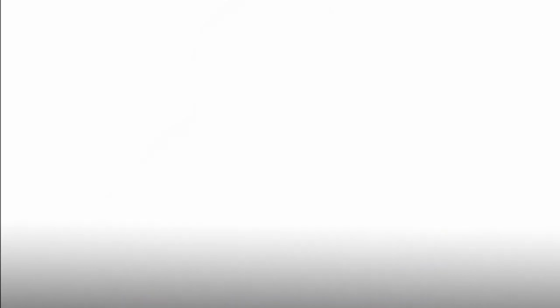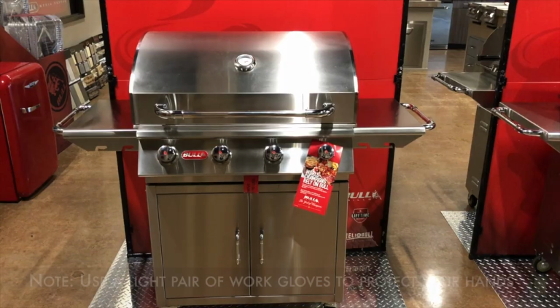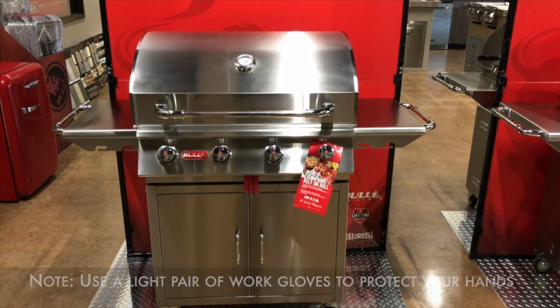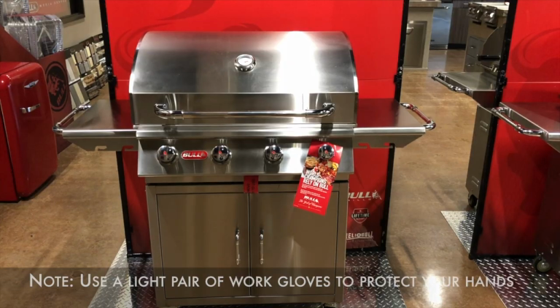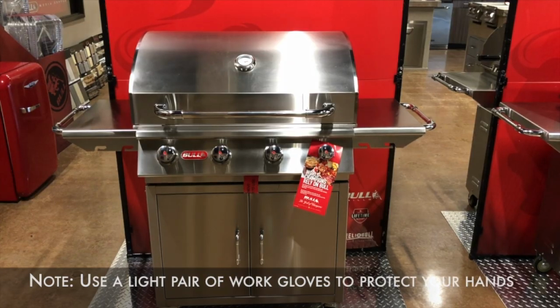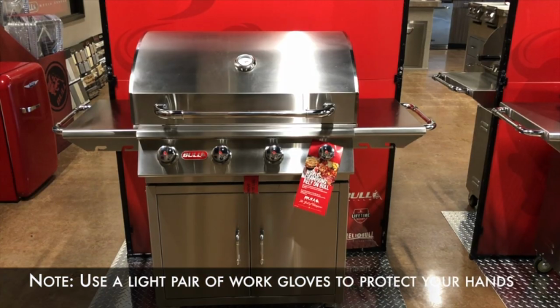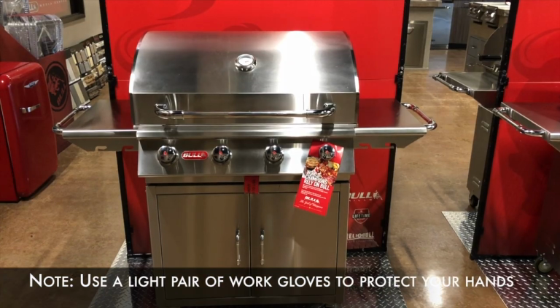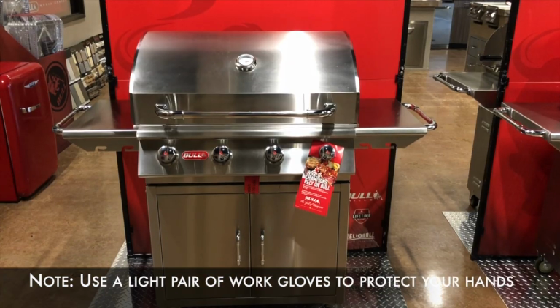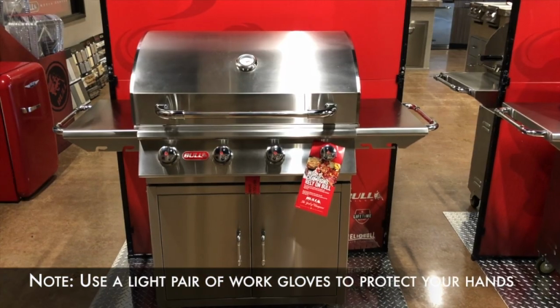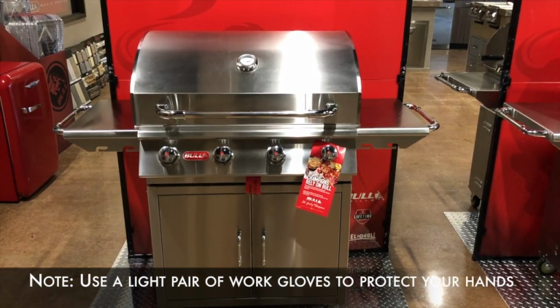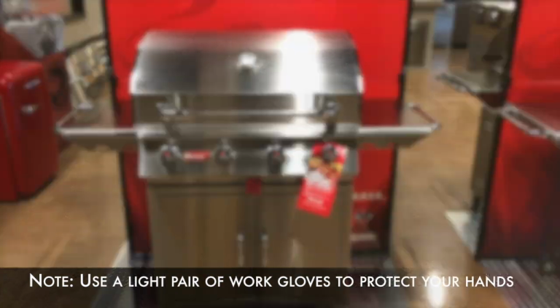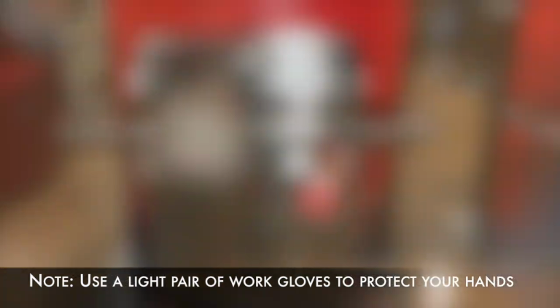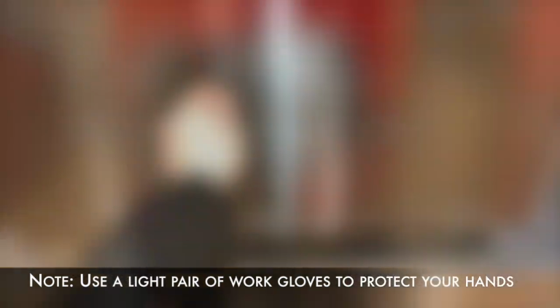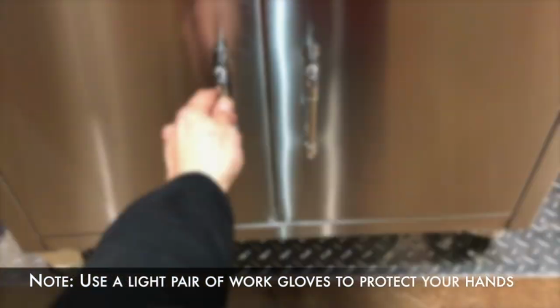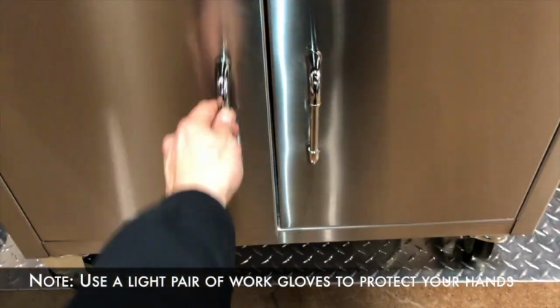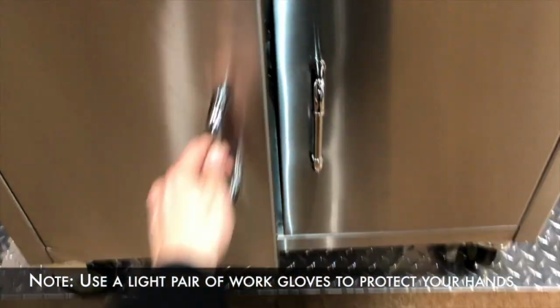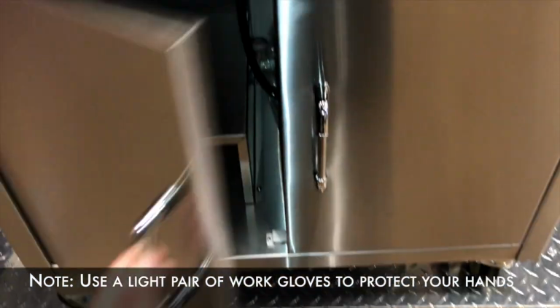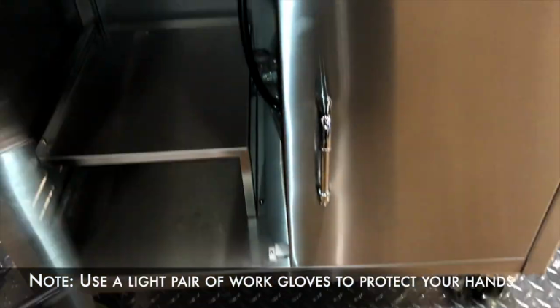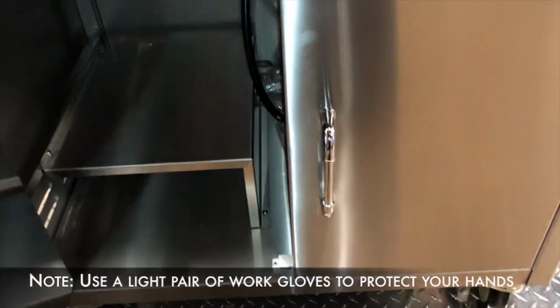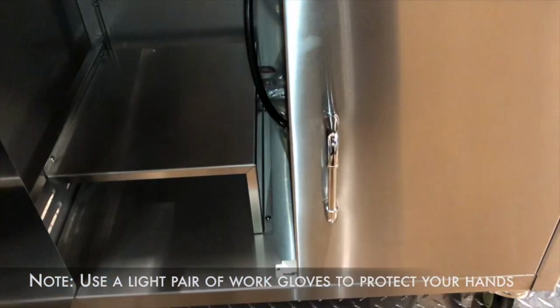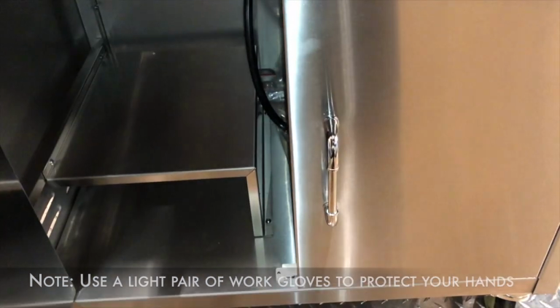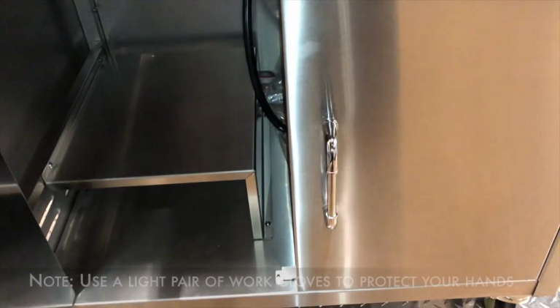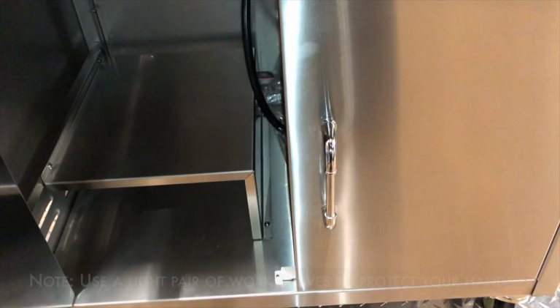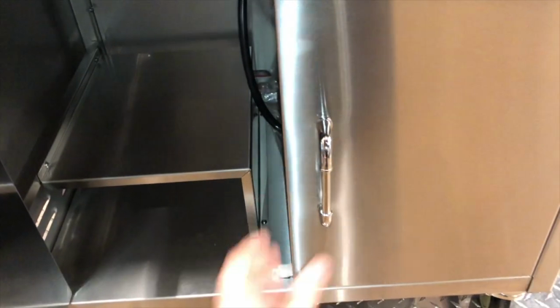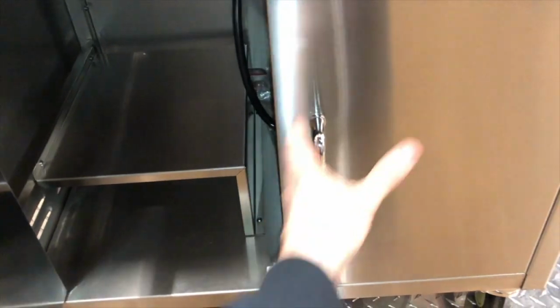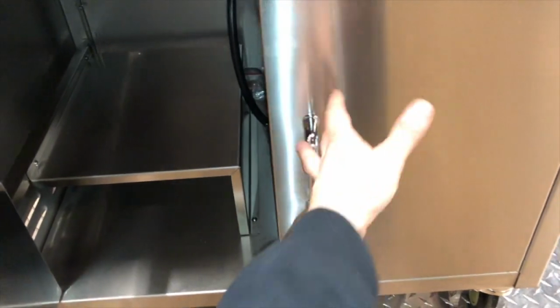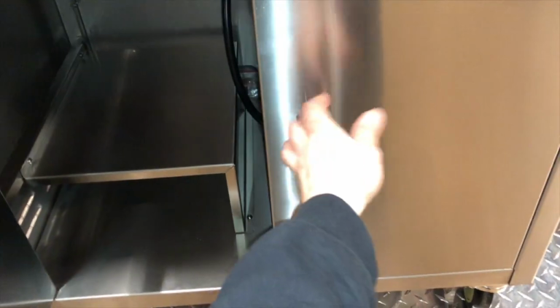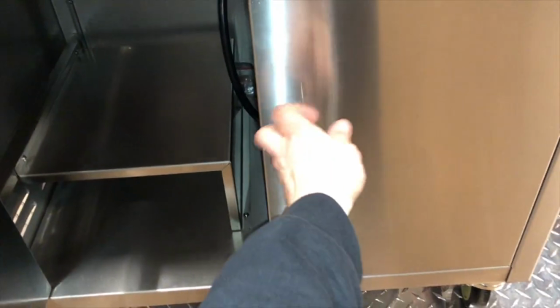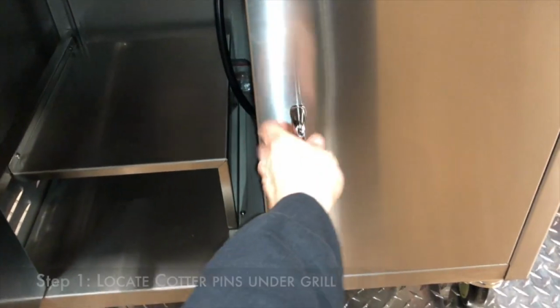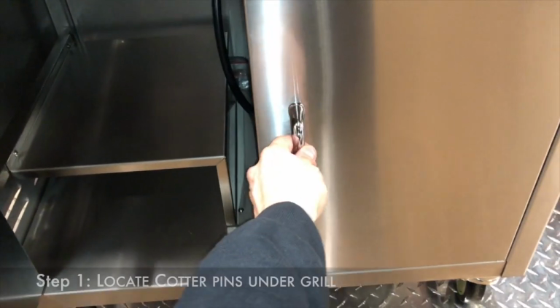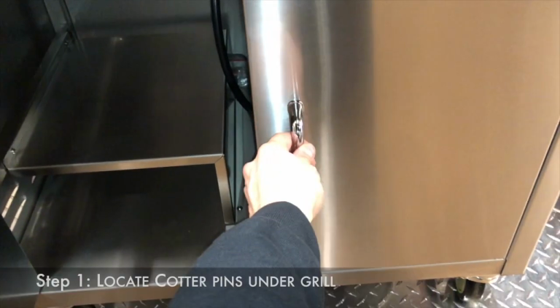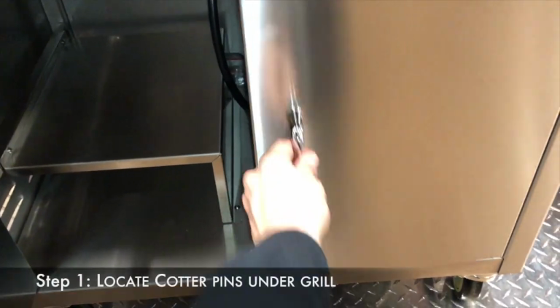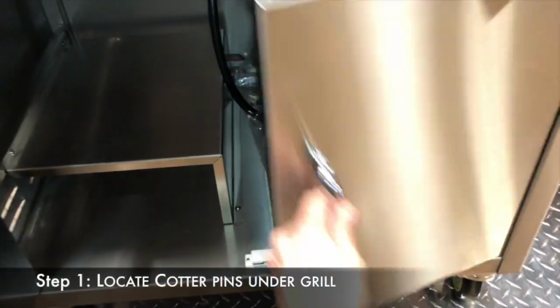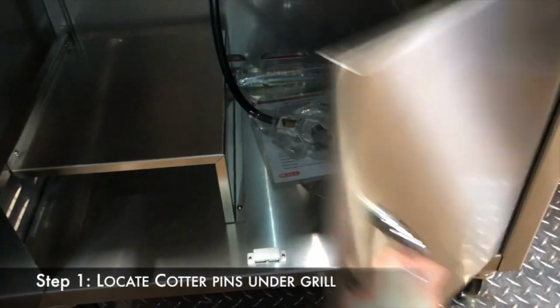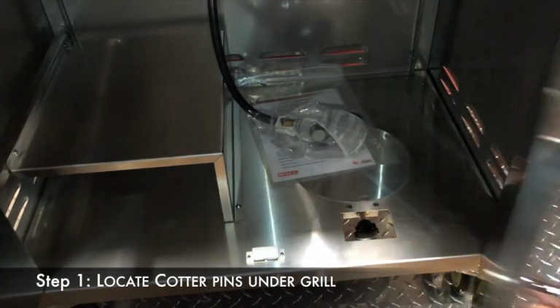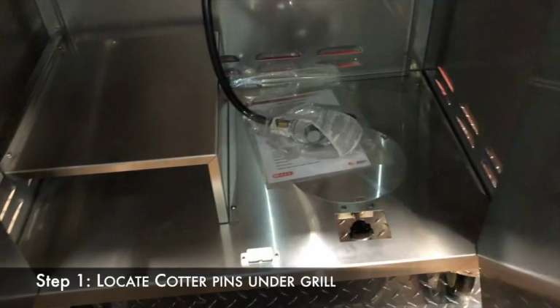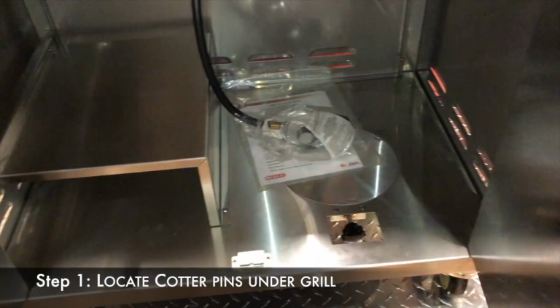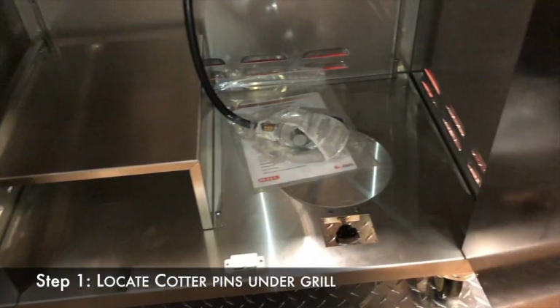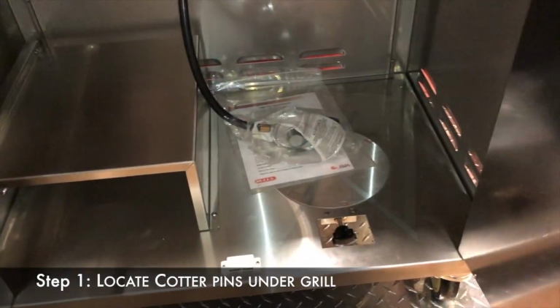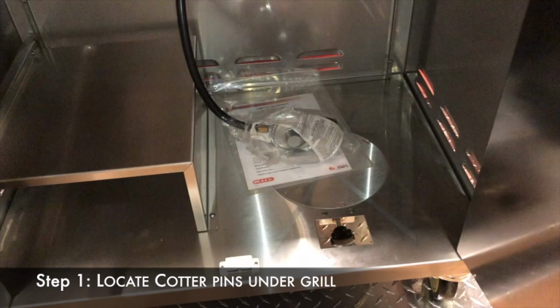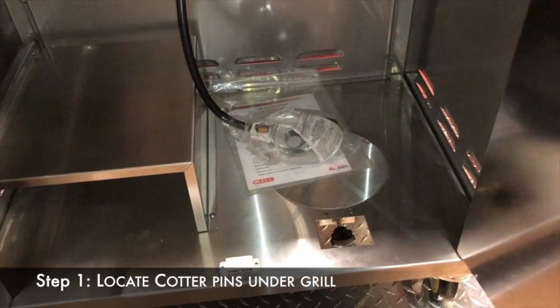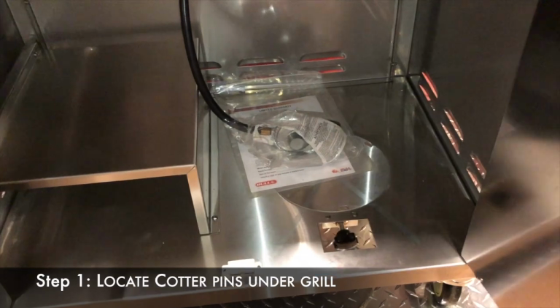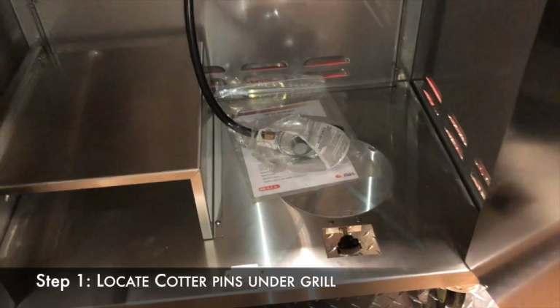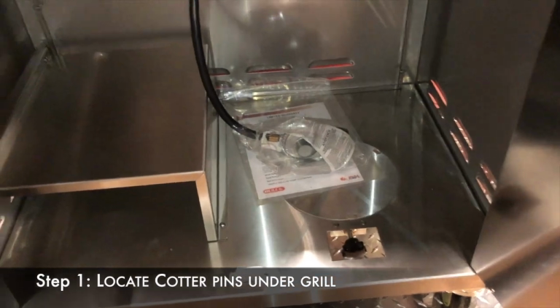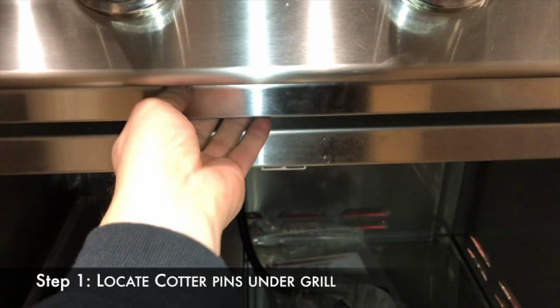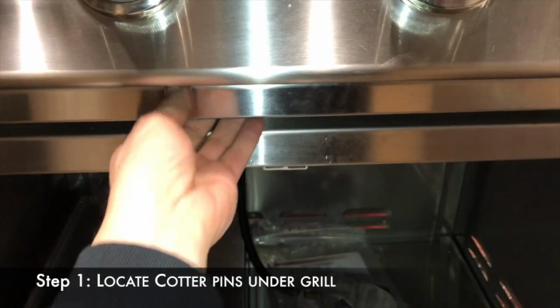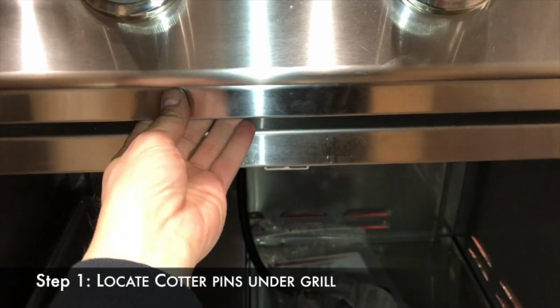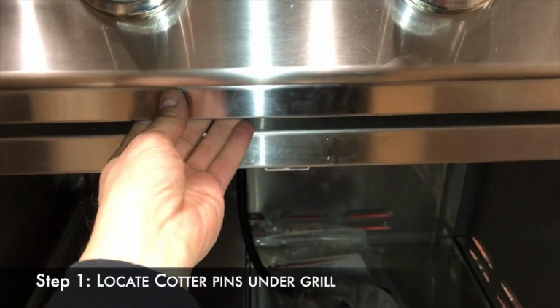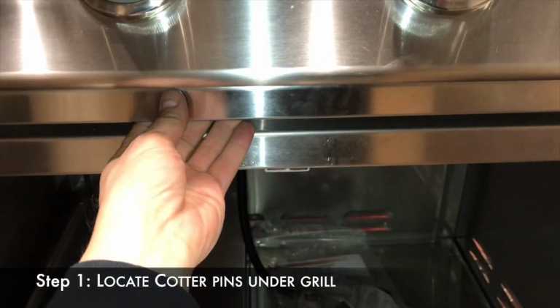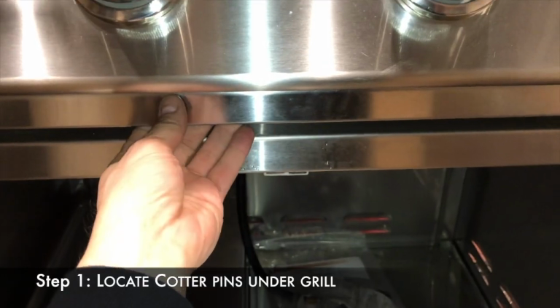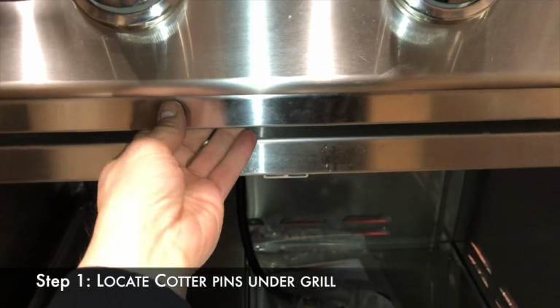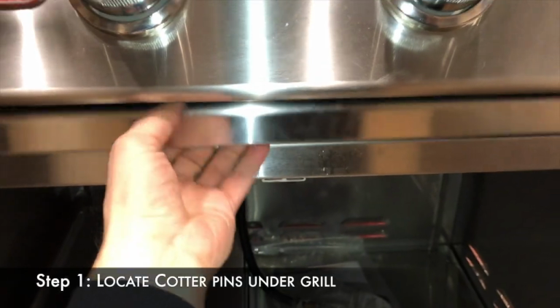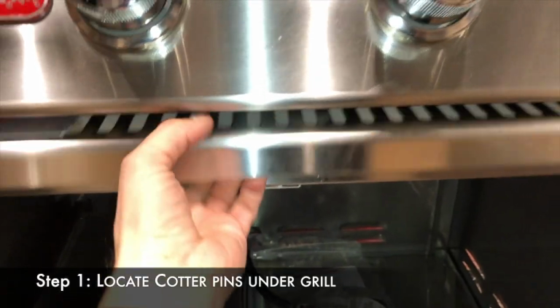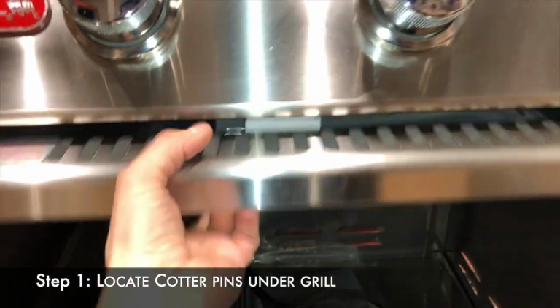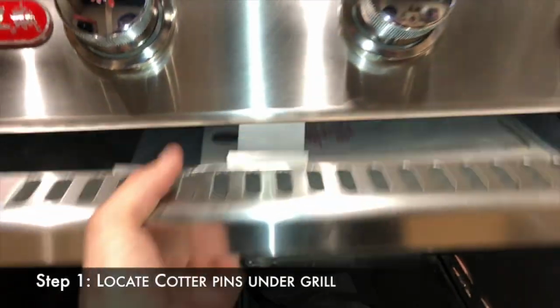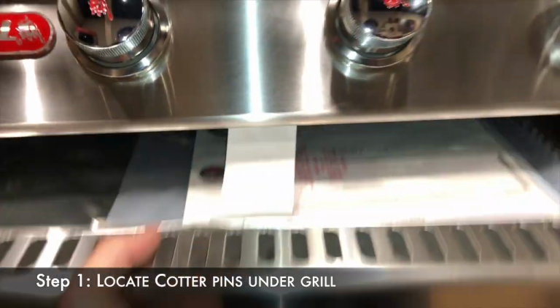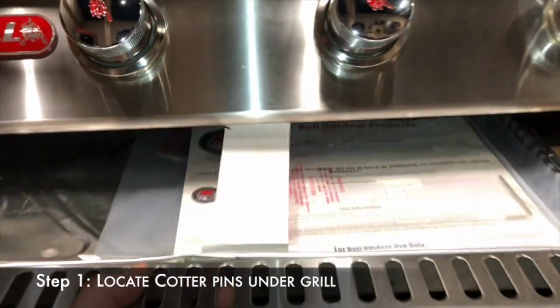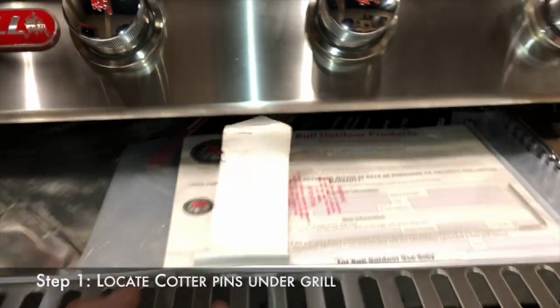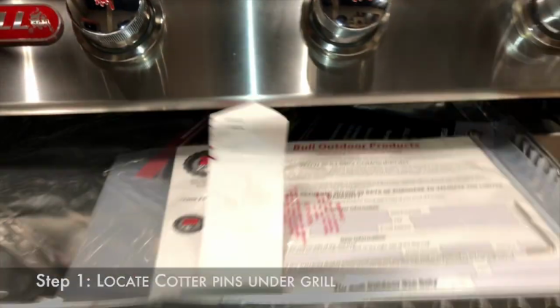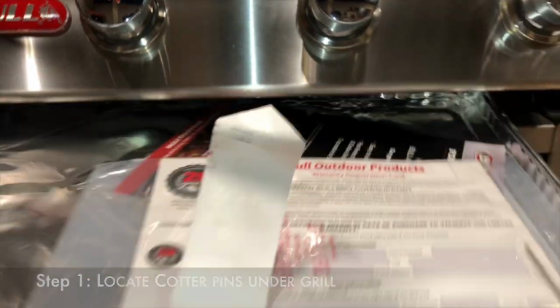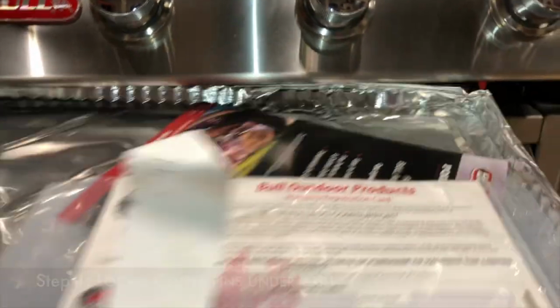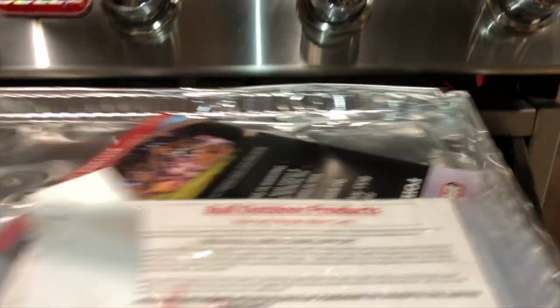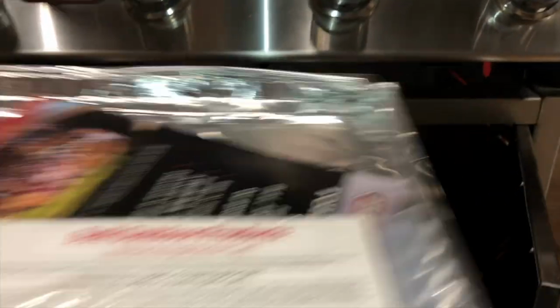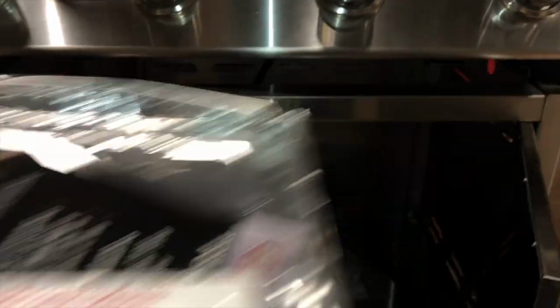The first step is to get underneath the grill to locate the cotter pins, which are found toward the rear of the grill underneath the back shelf that the burners sit on.